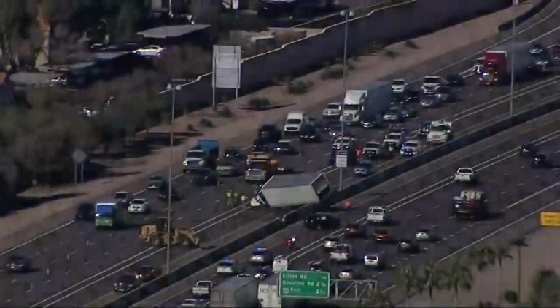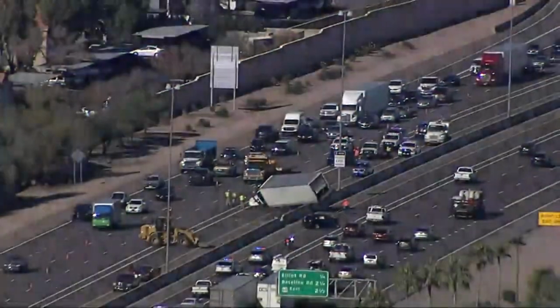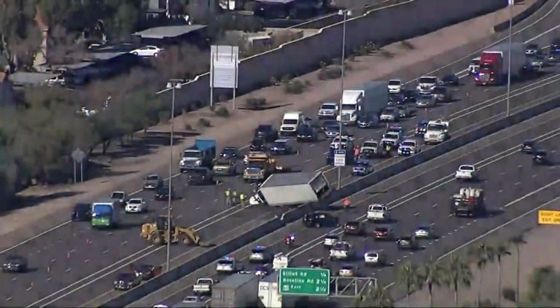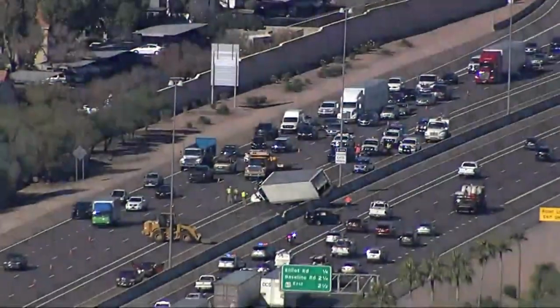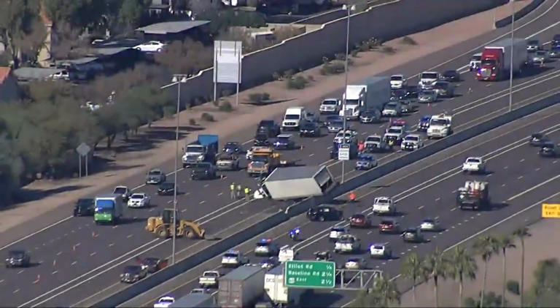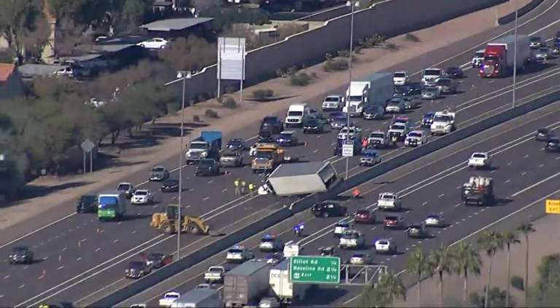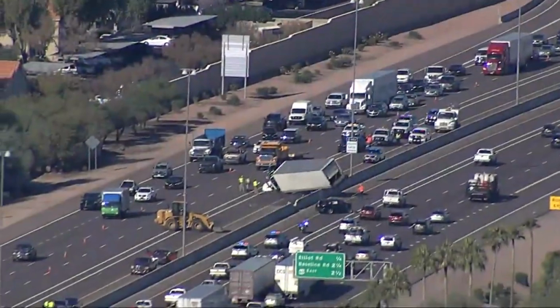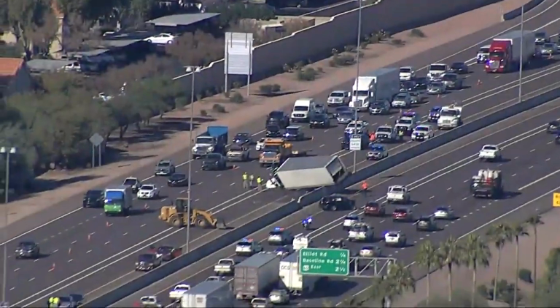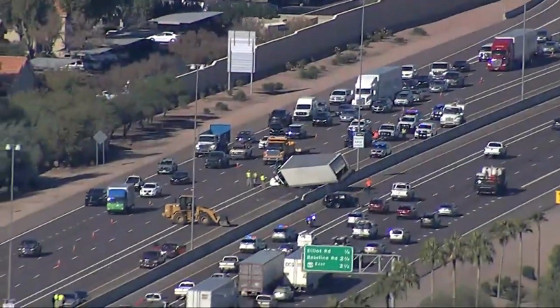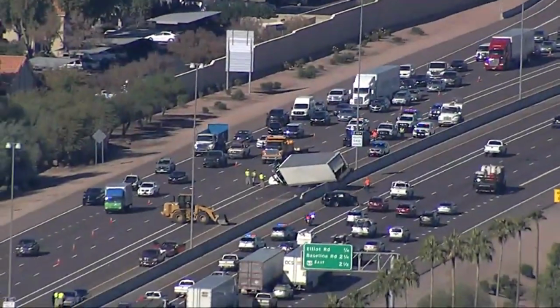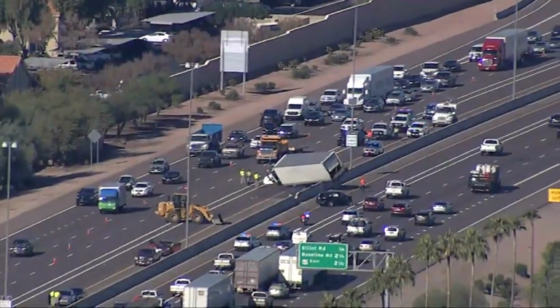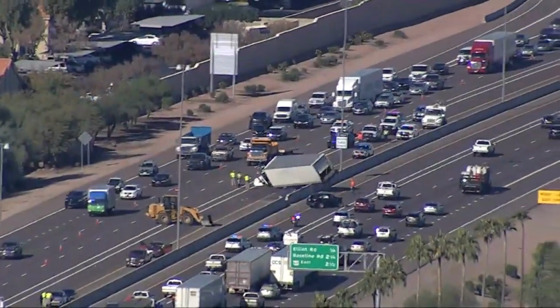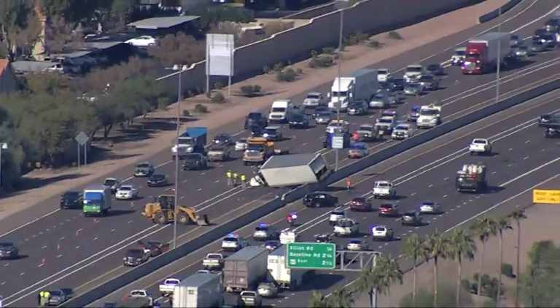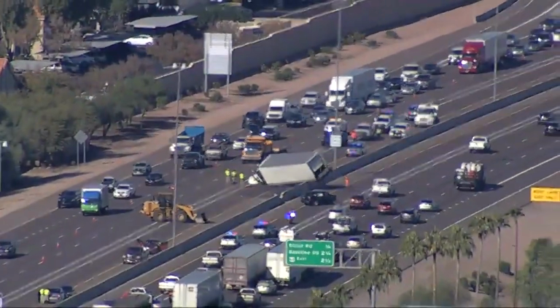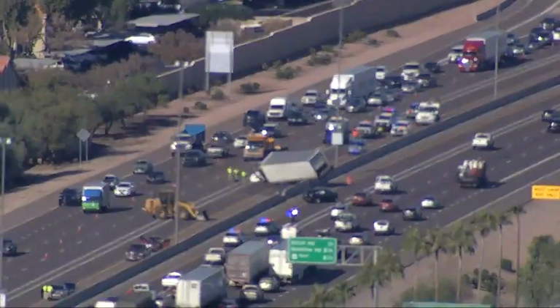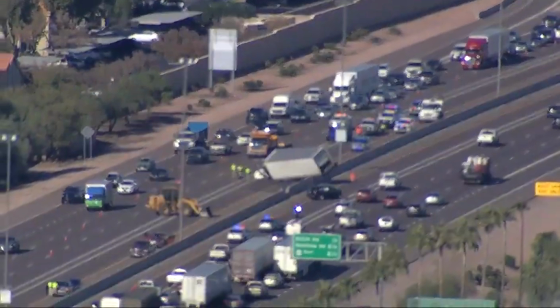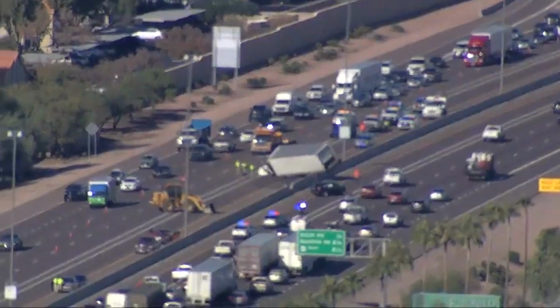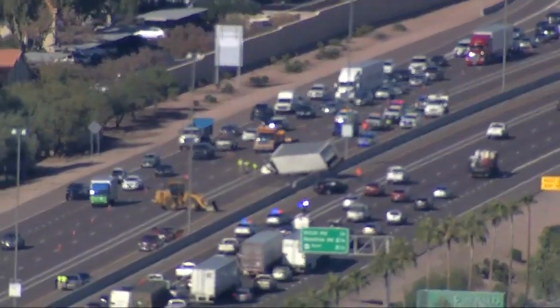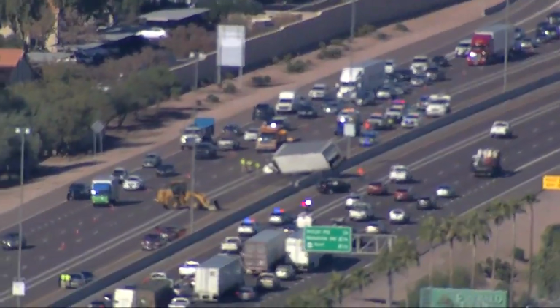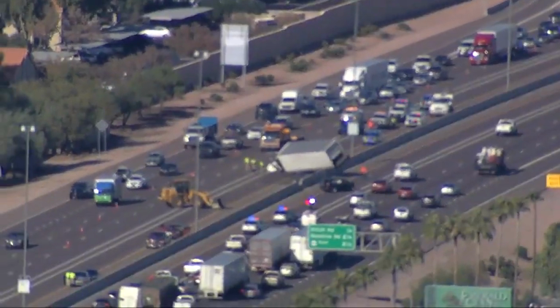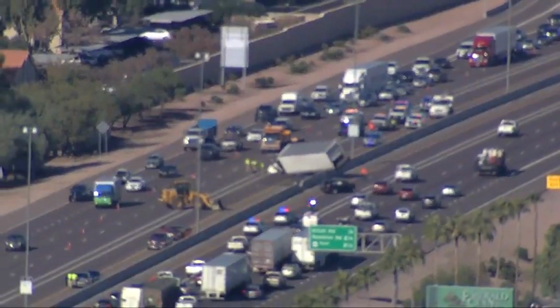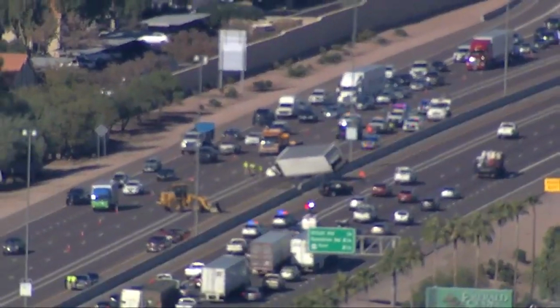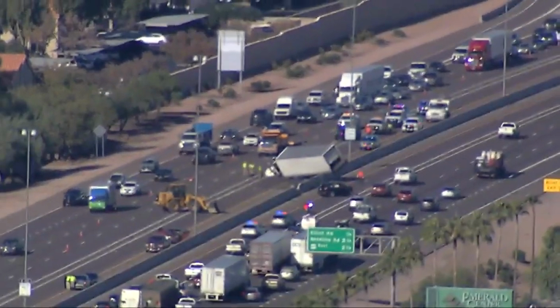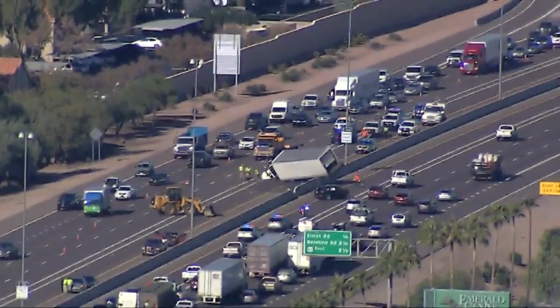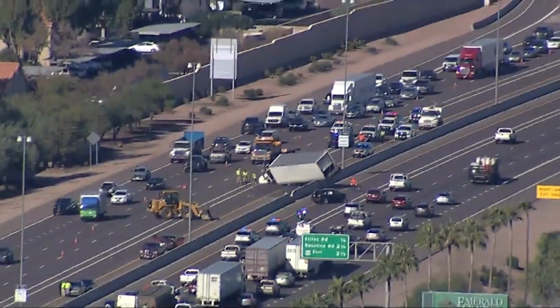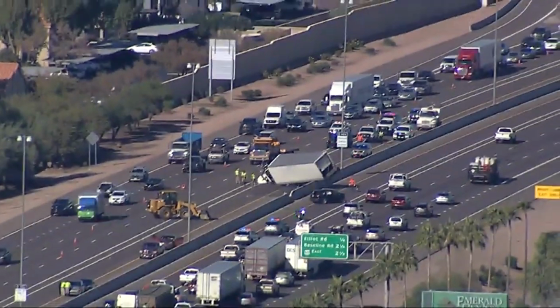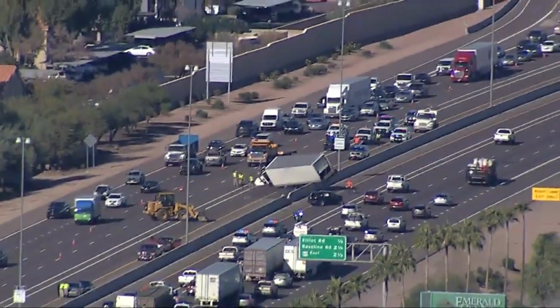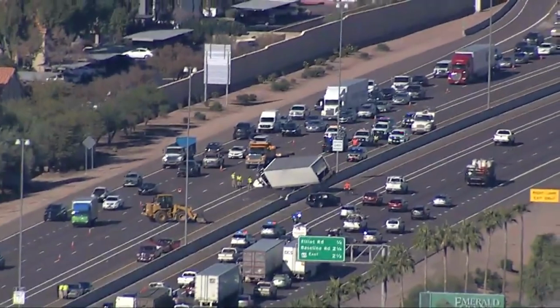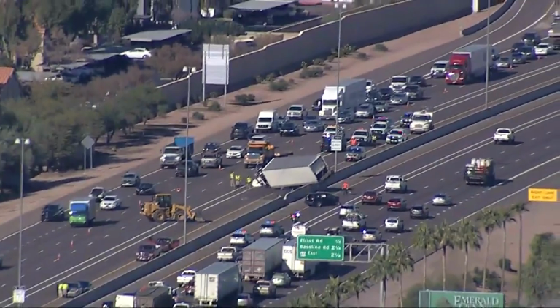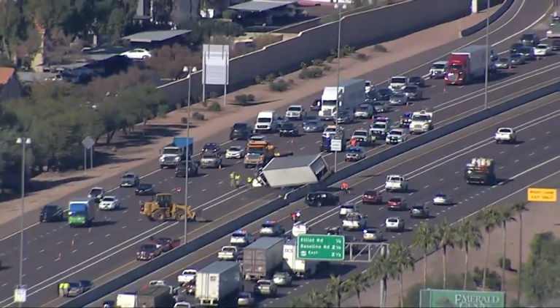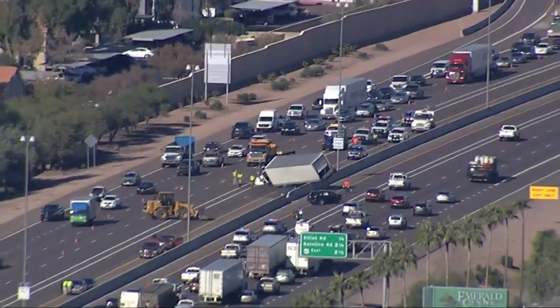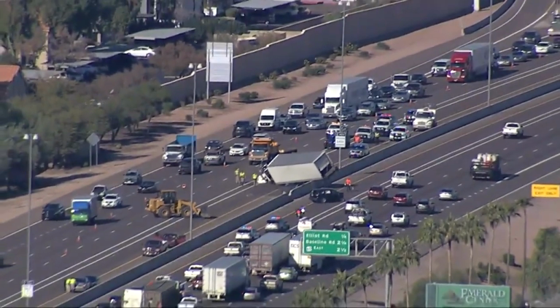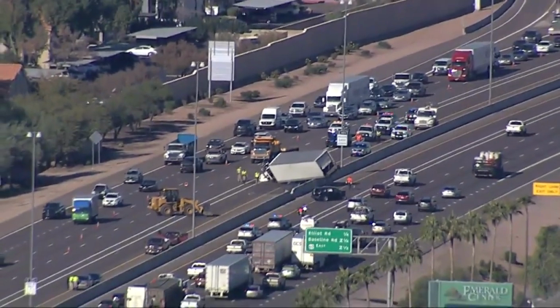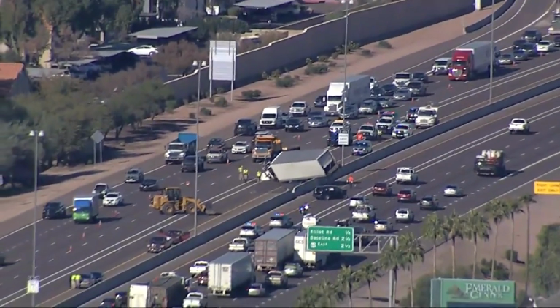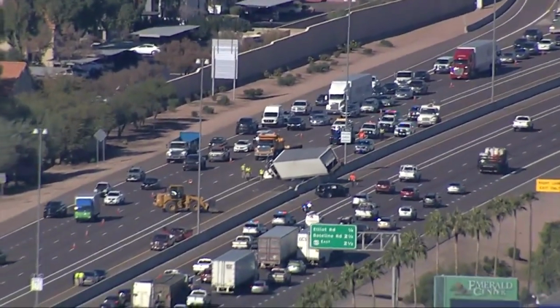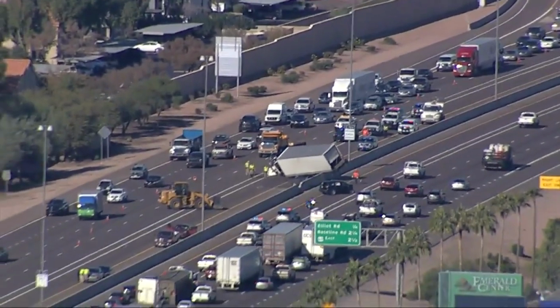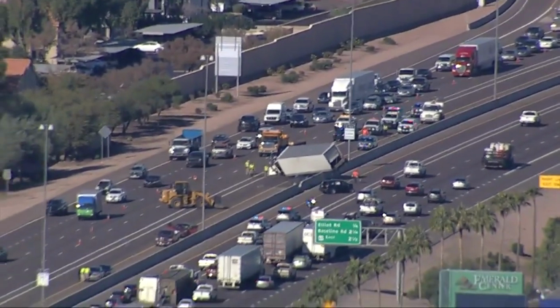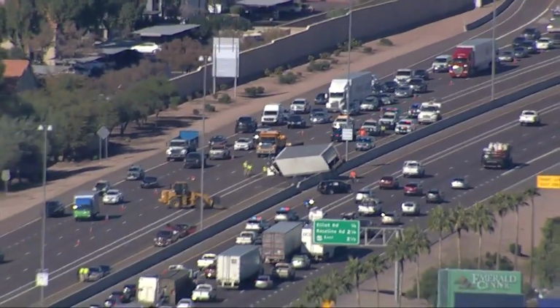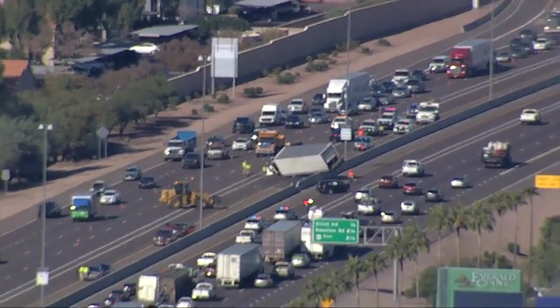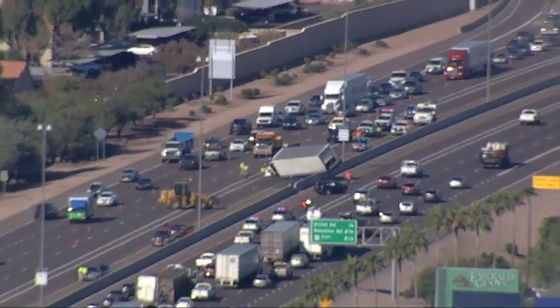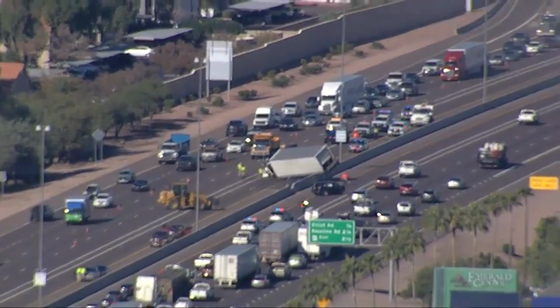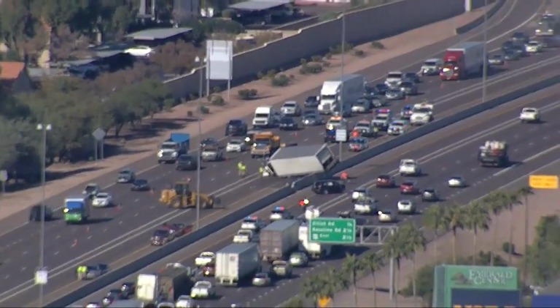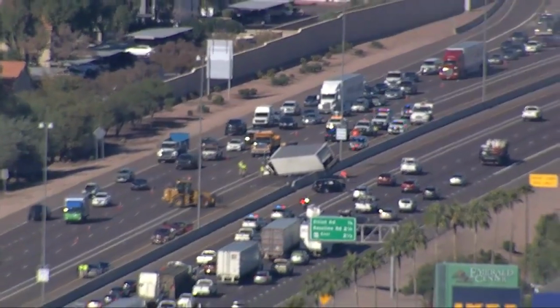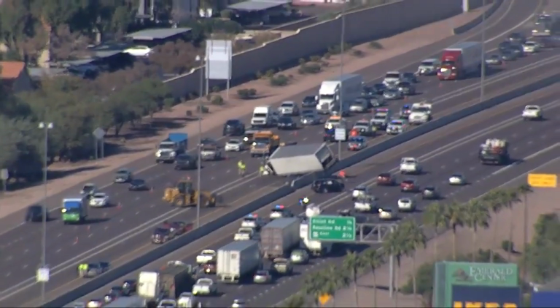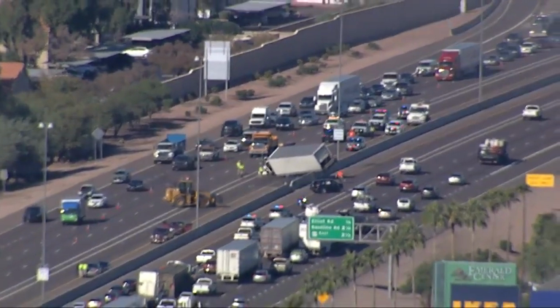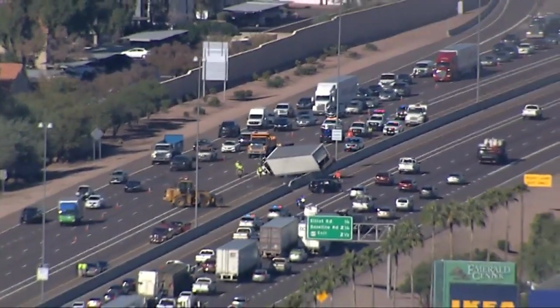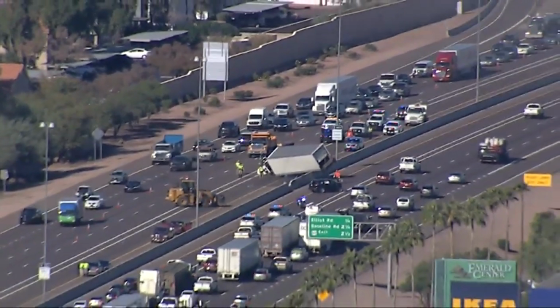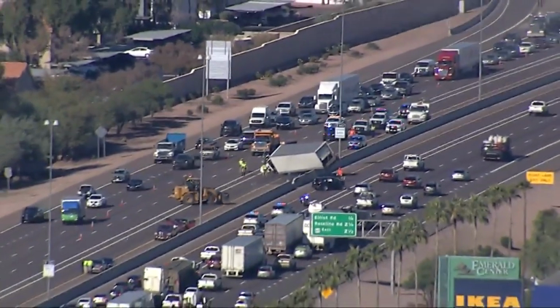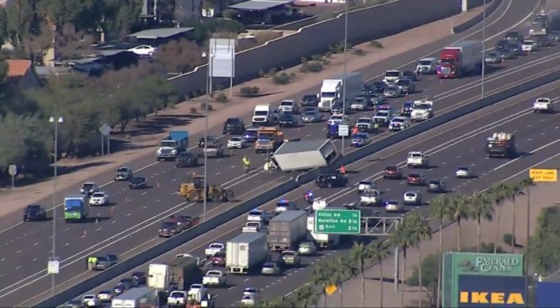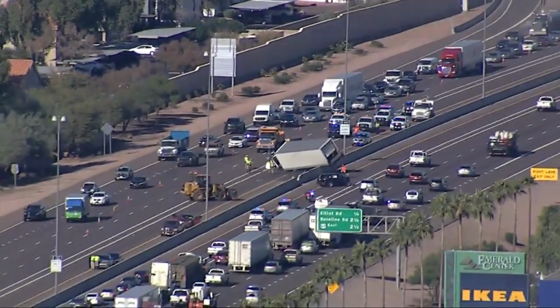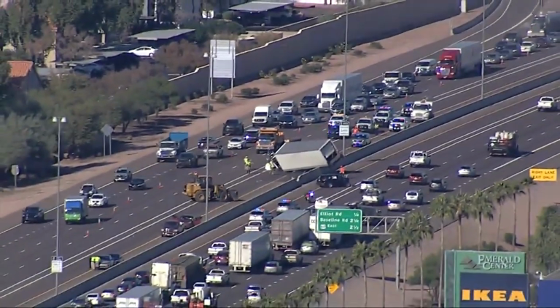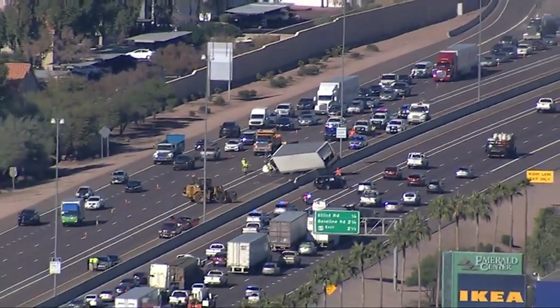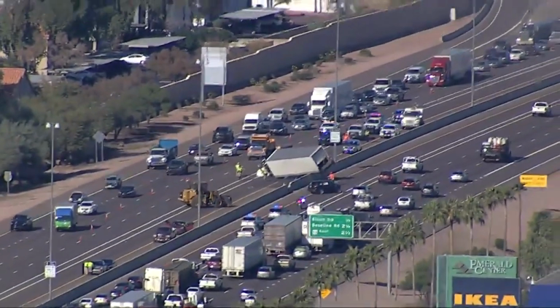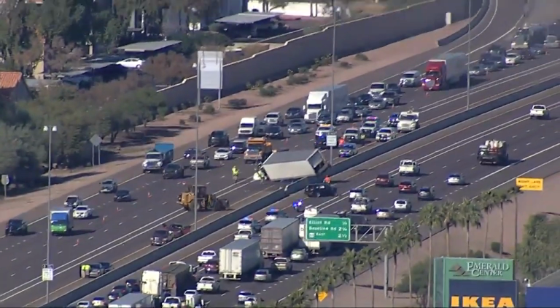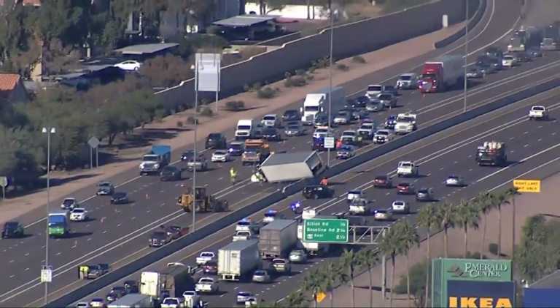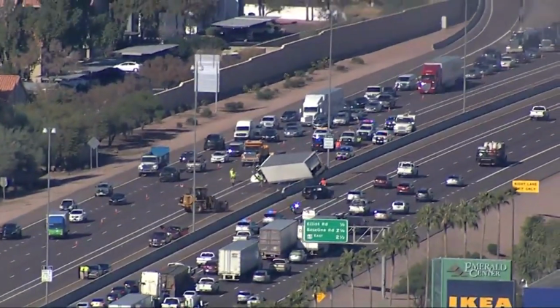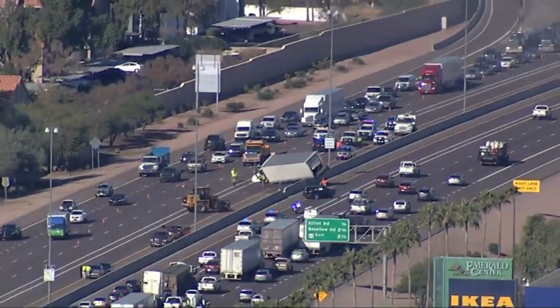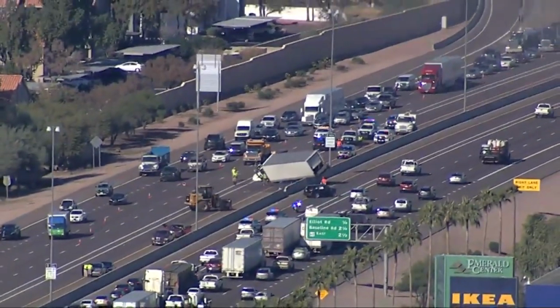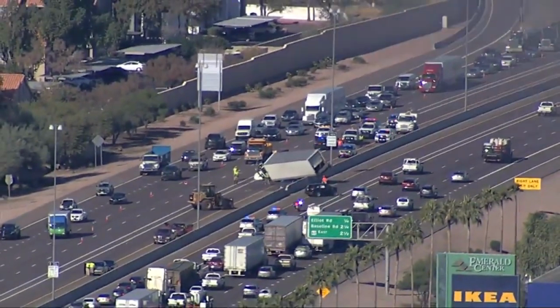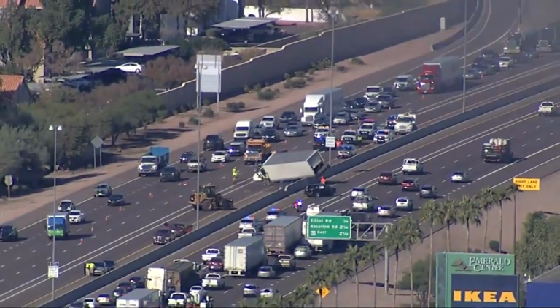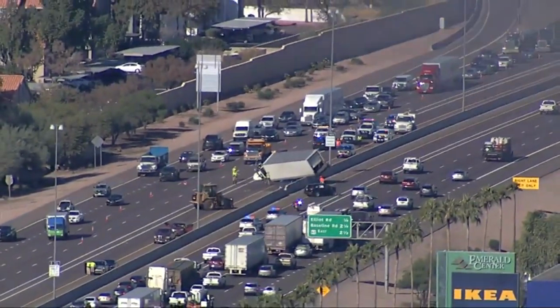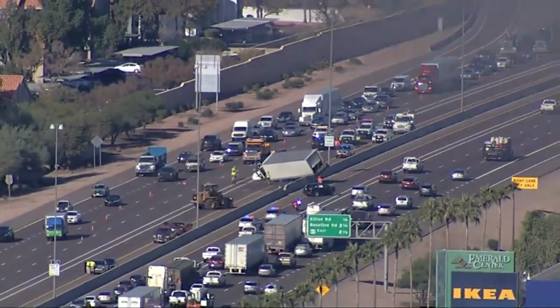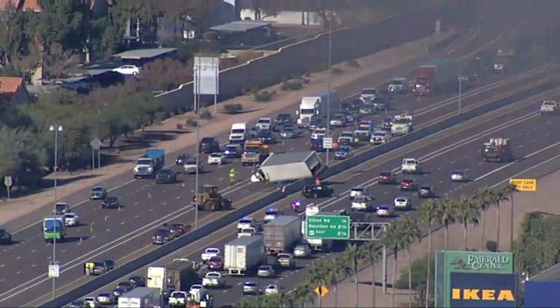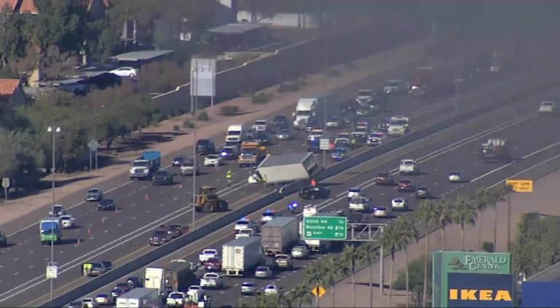It looks like they've got heavy equipment coming inbound to help get this truck out of the way so they can get traffic flowing.